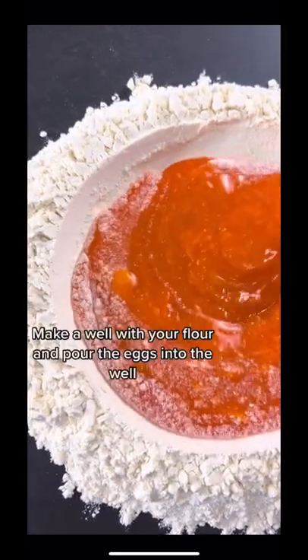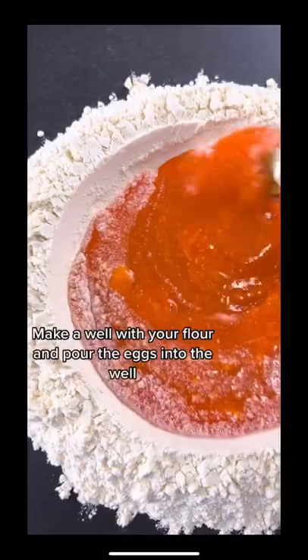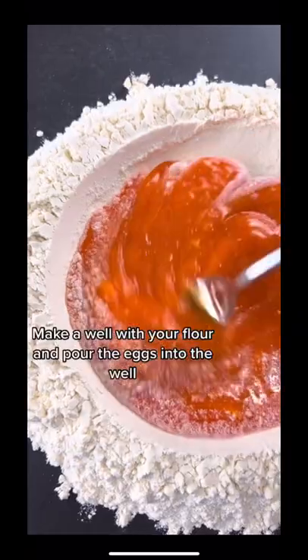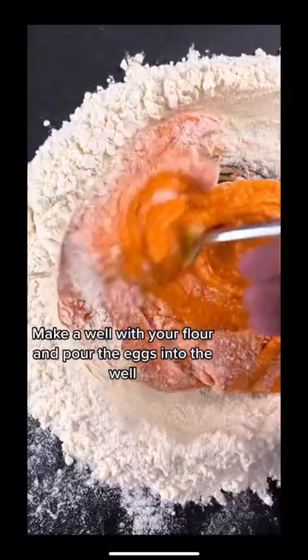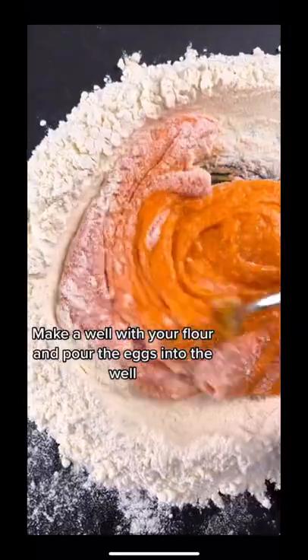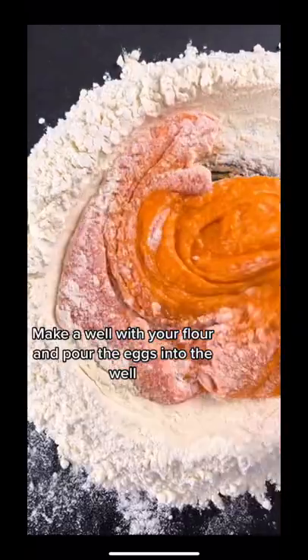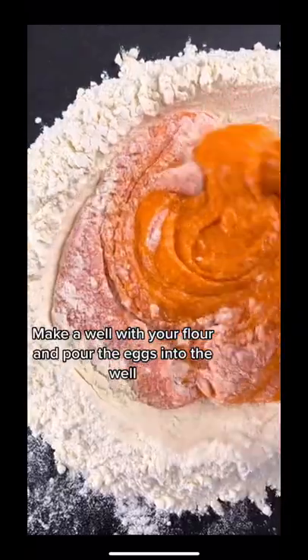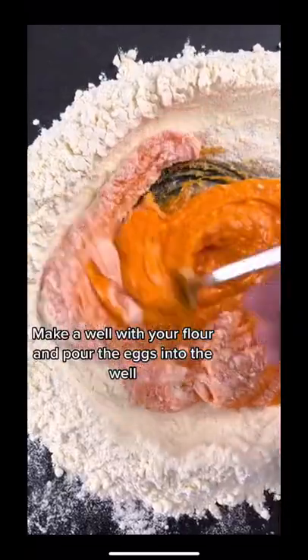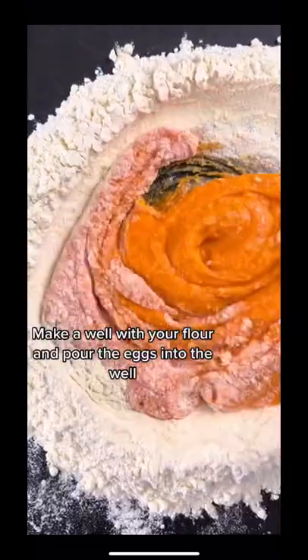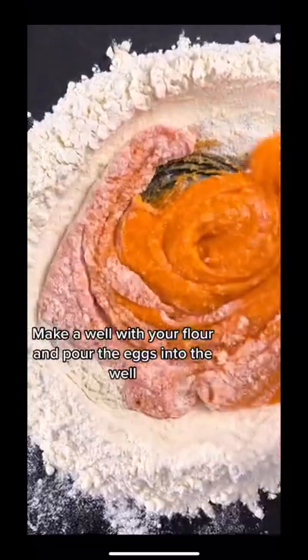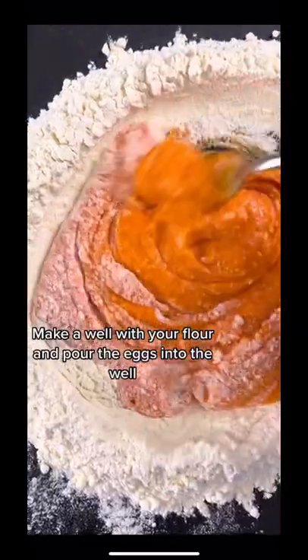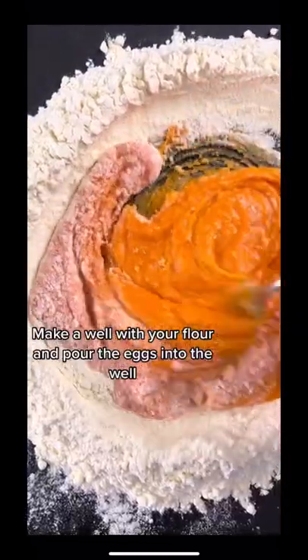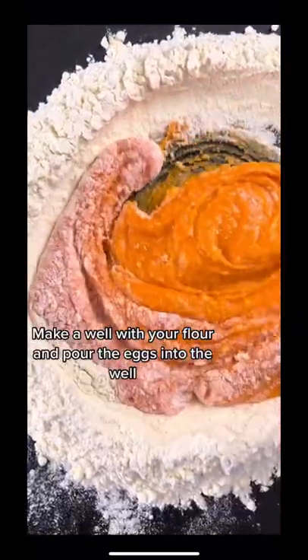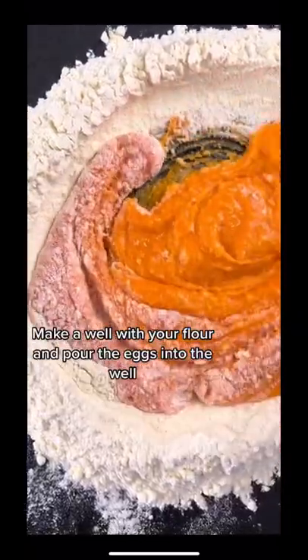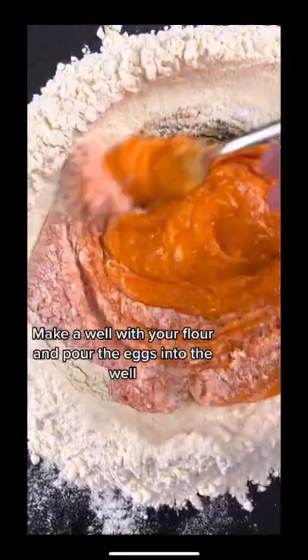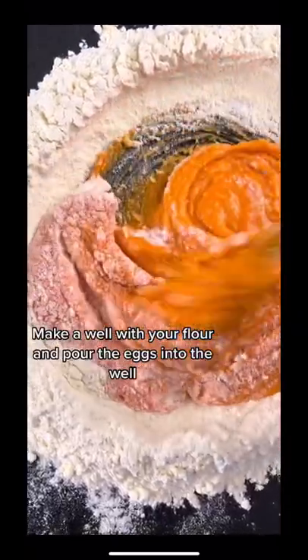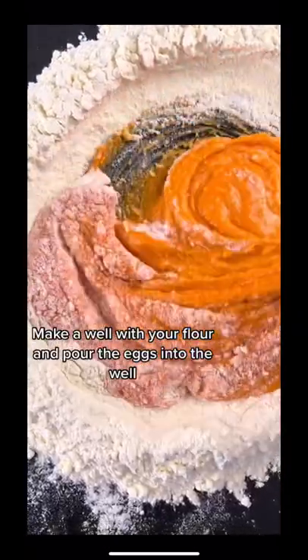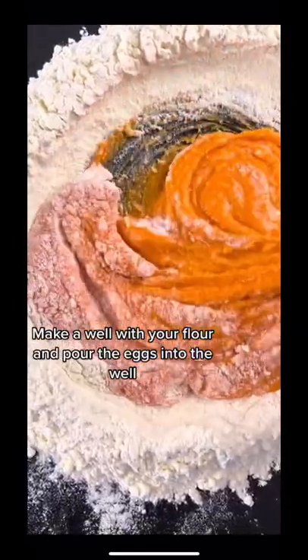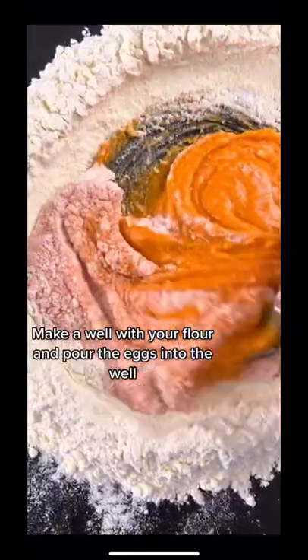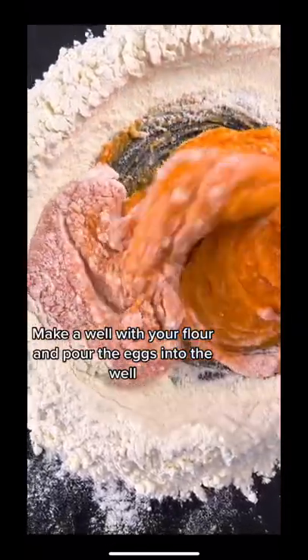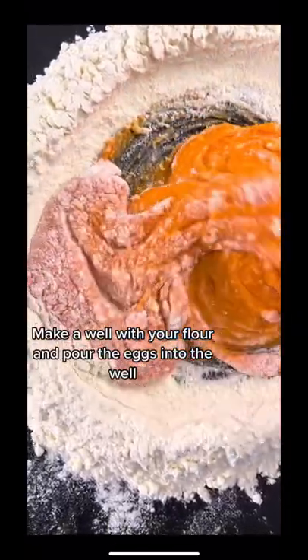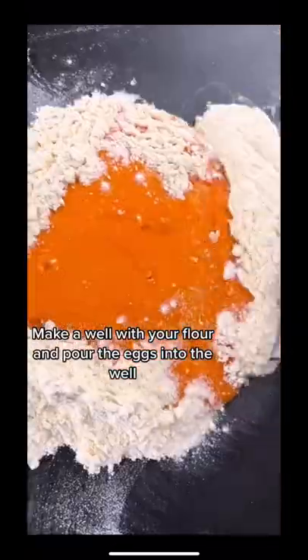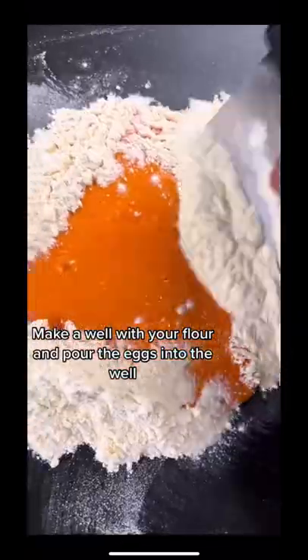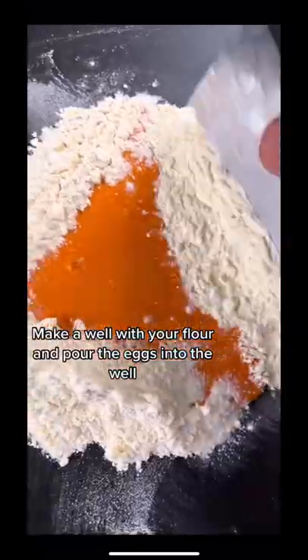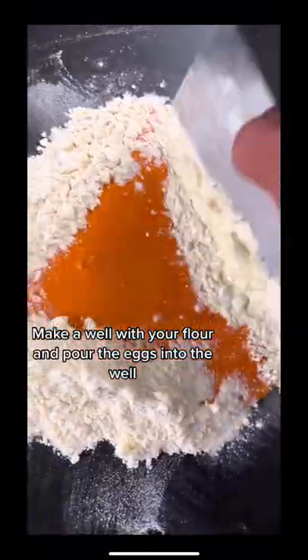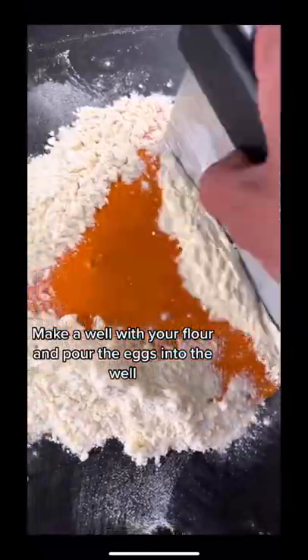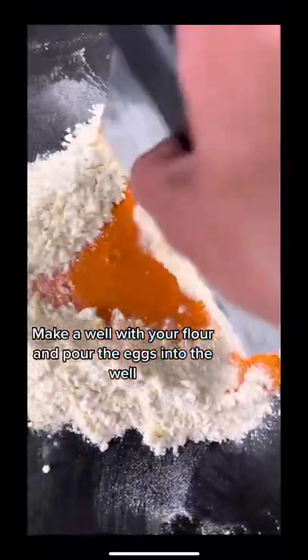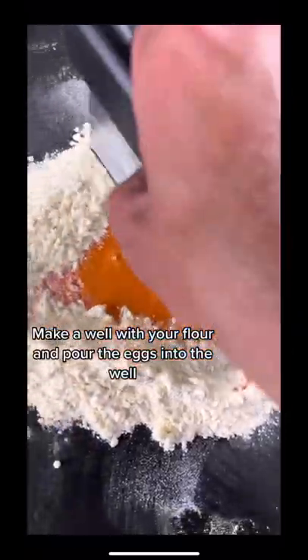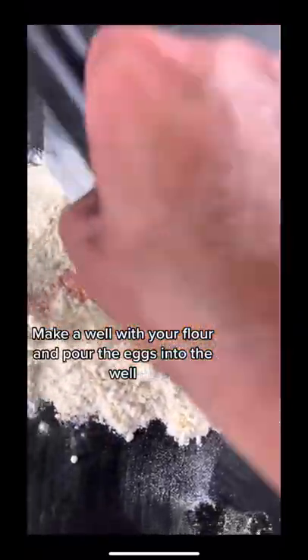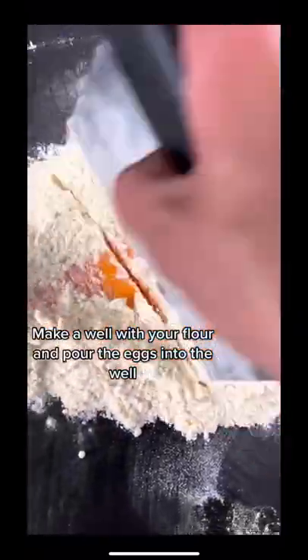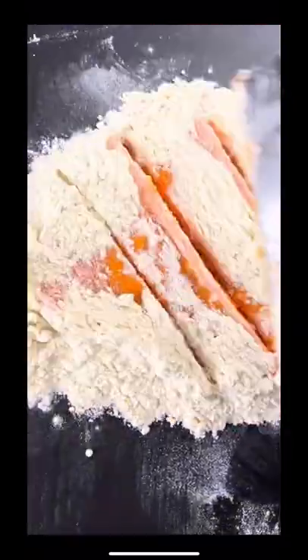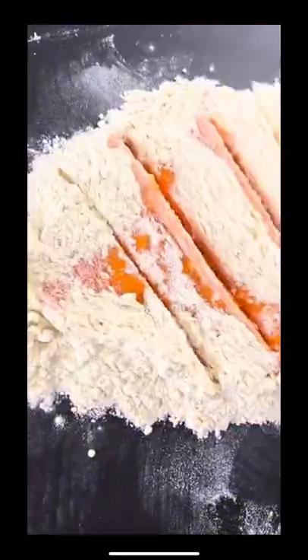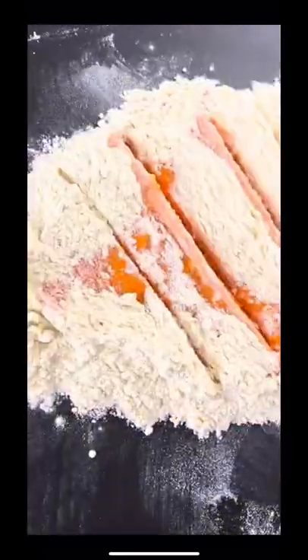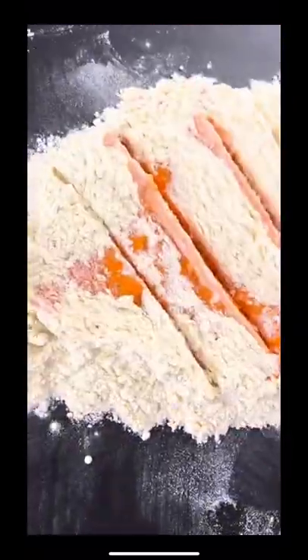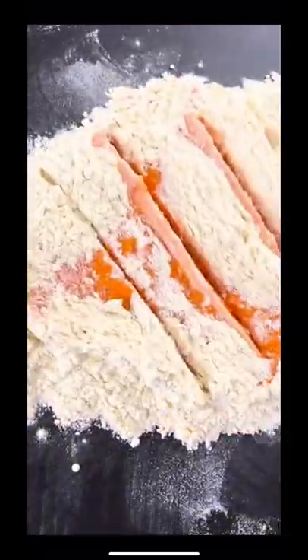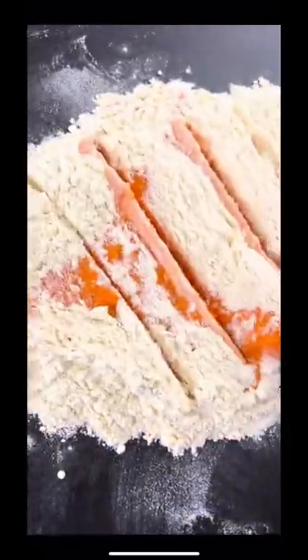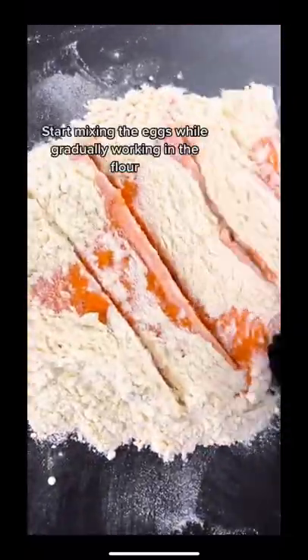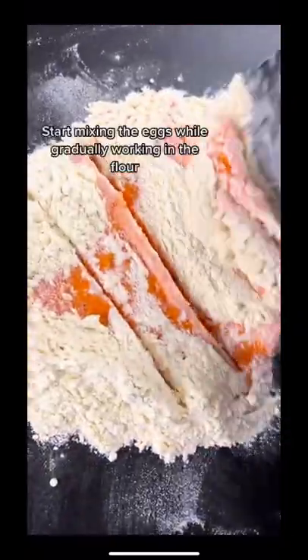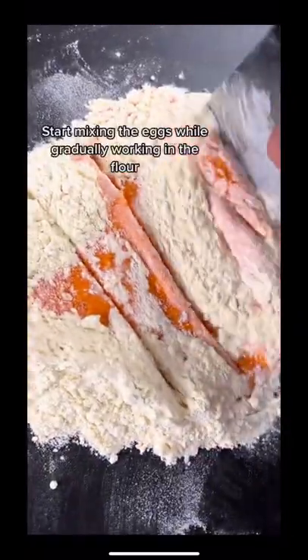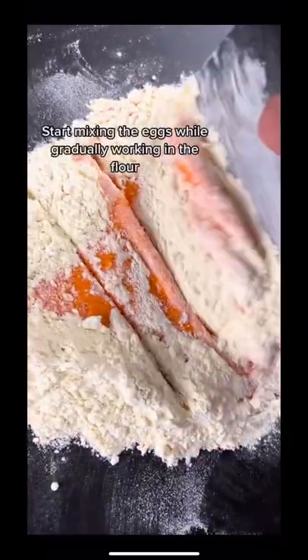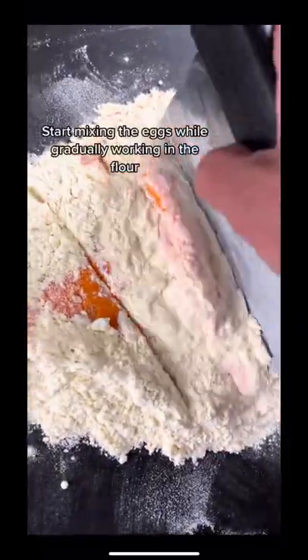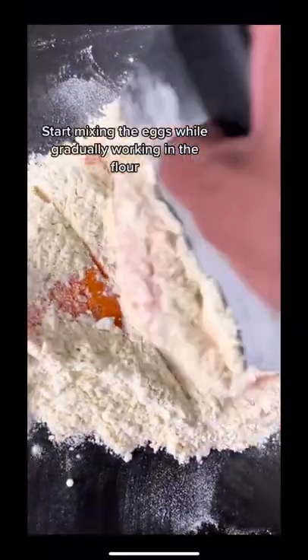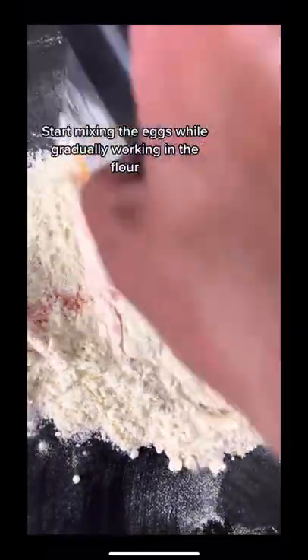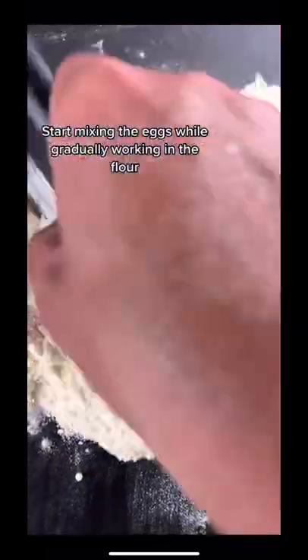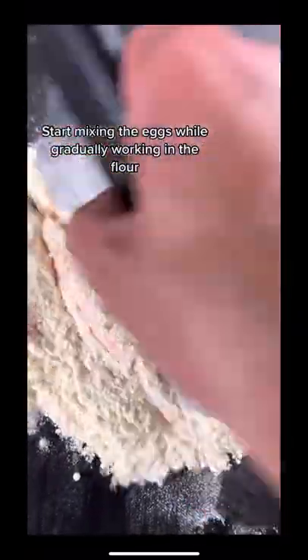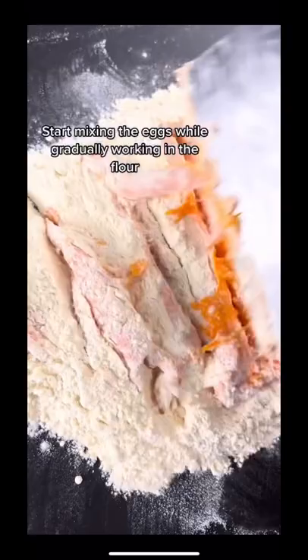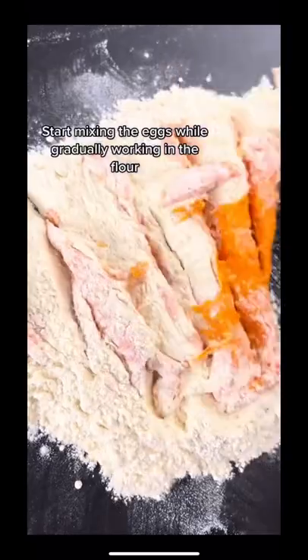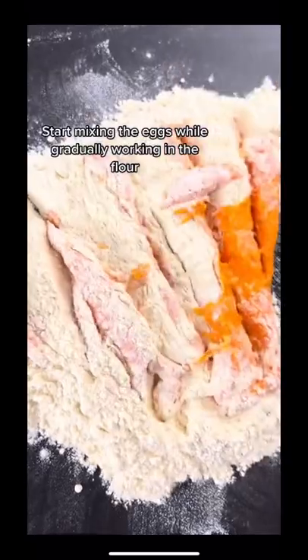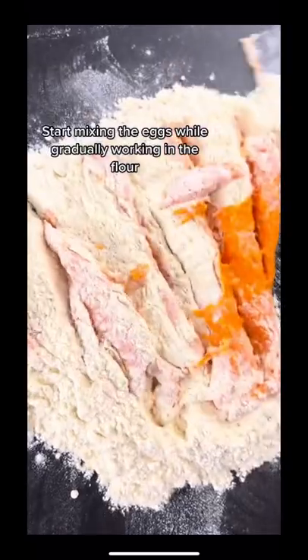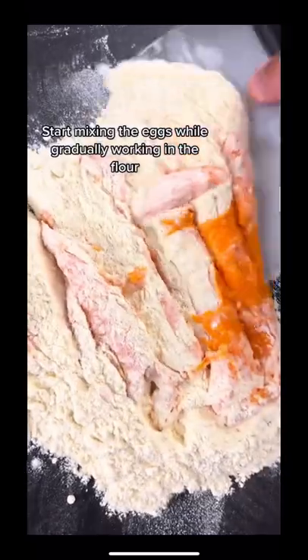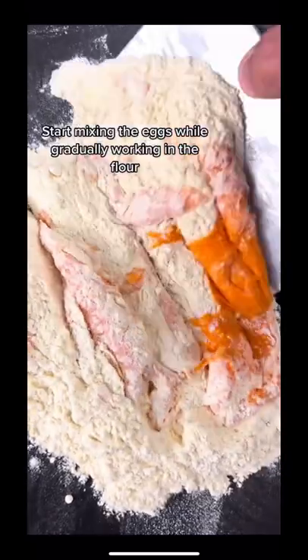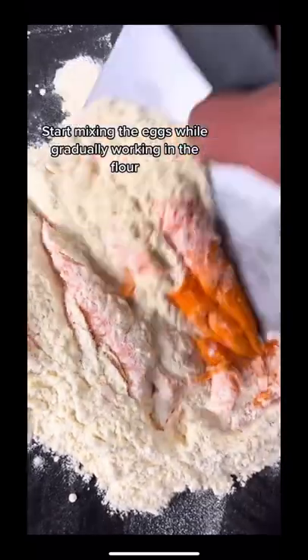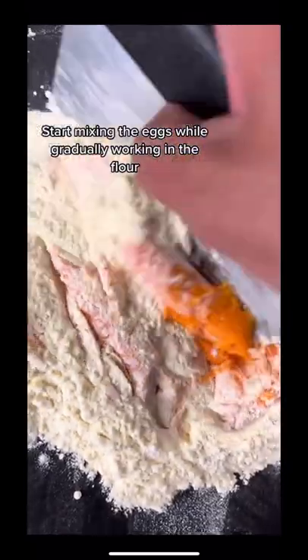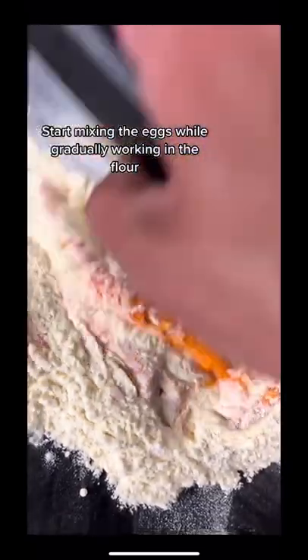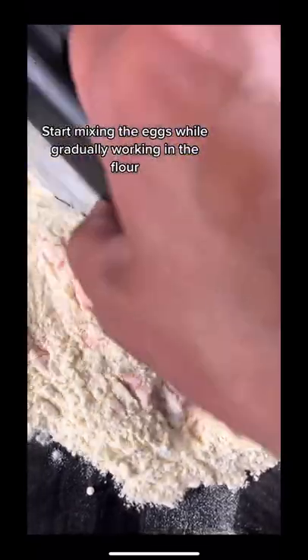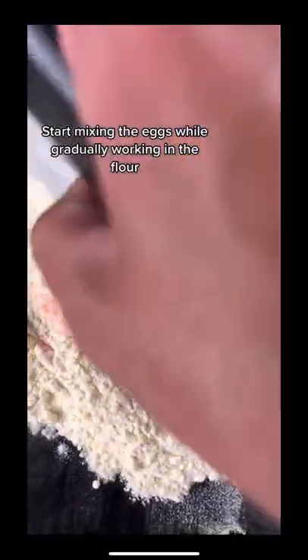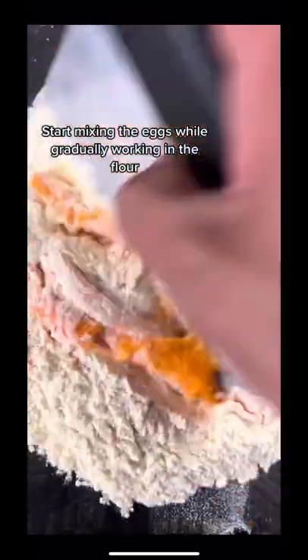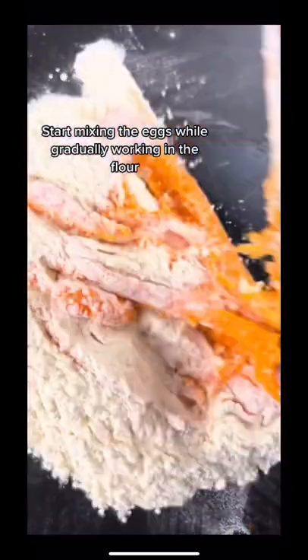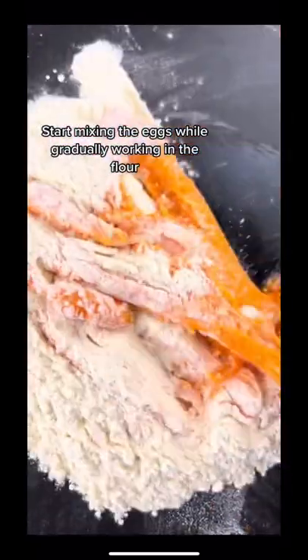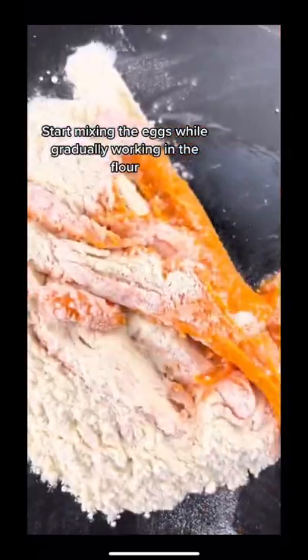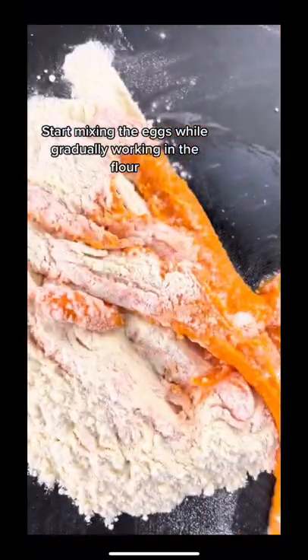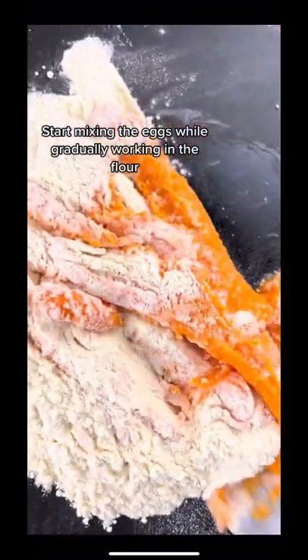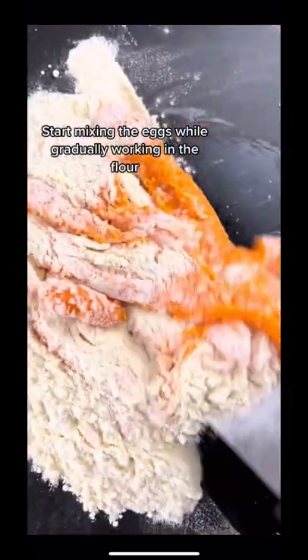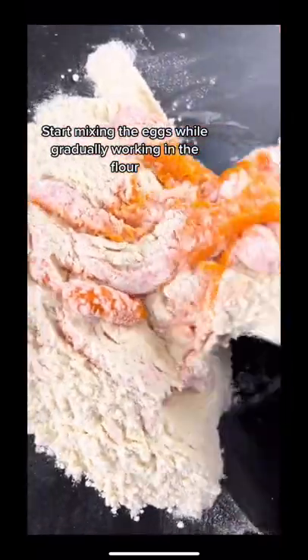Make a well with your flour and pour the eggs into the well. Start mixing the eggs while gradually working in the flour.